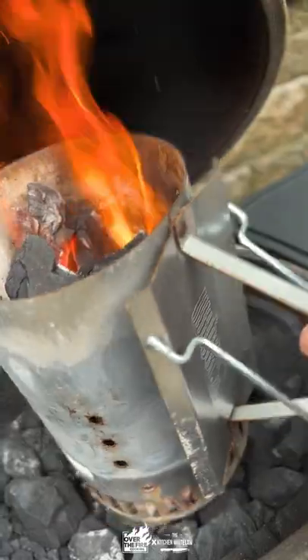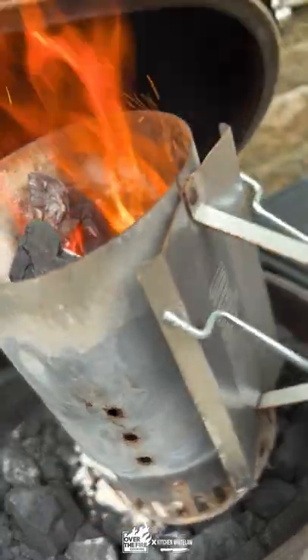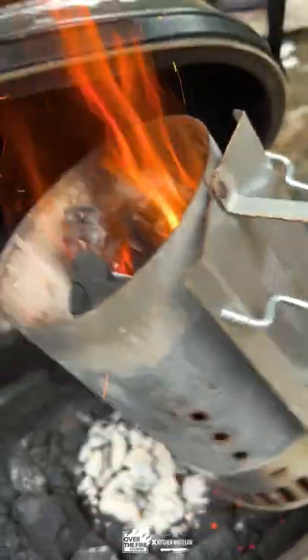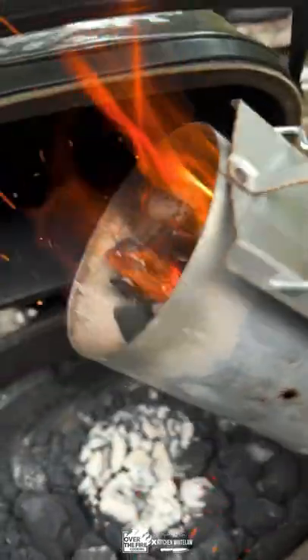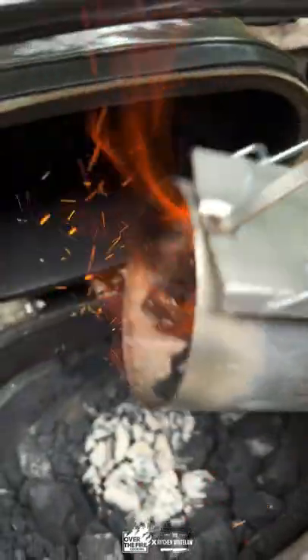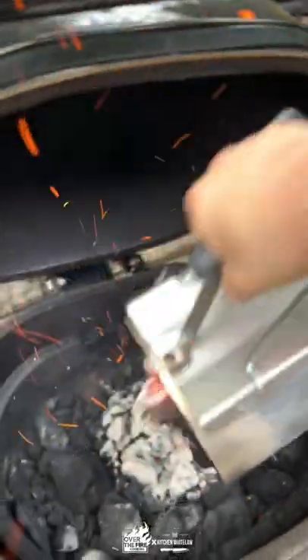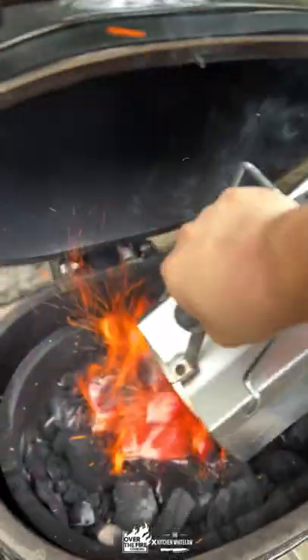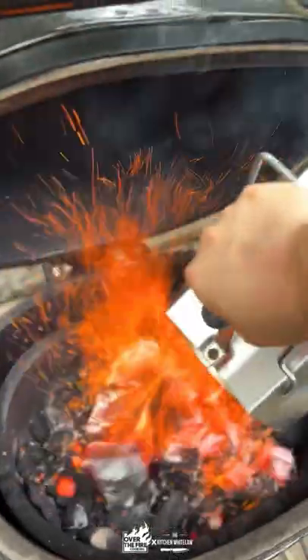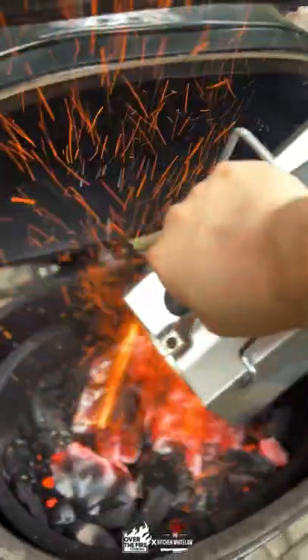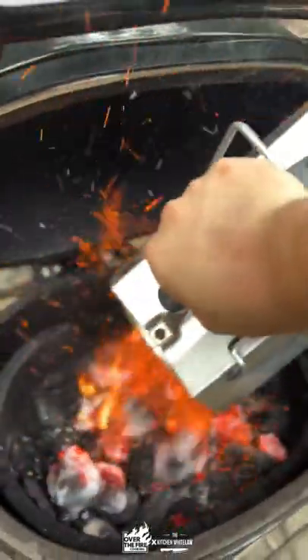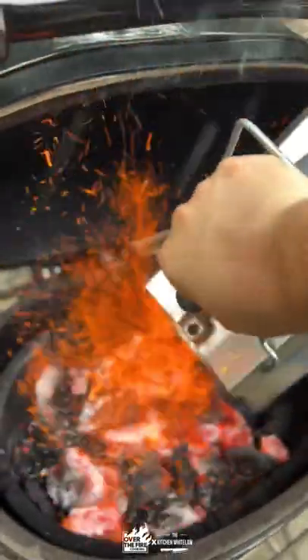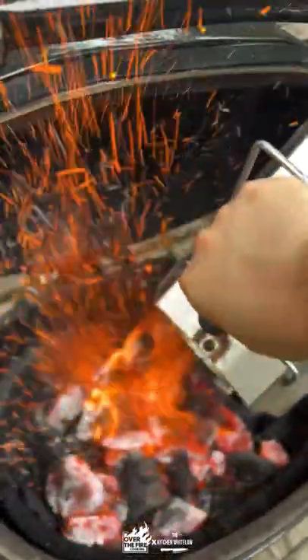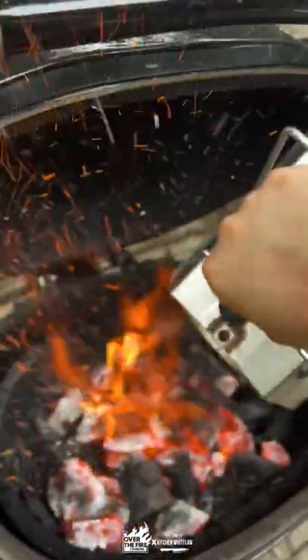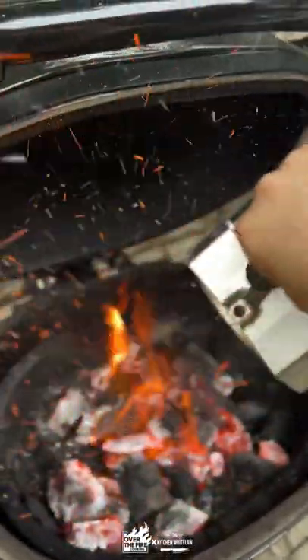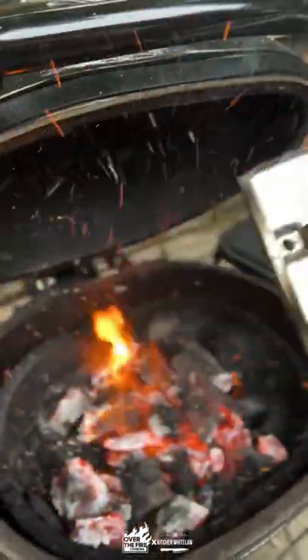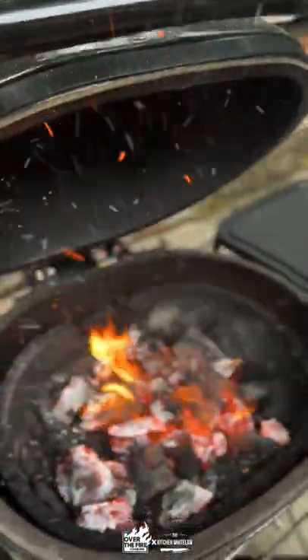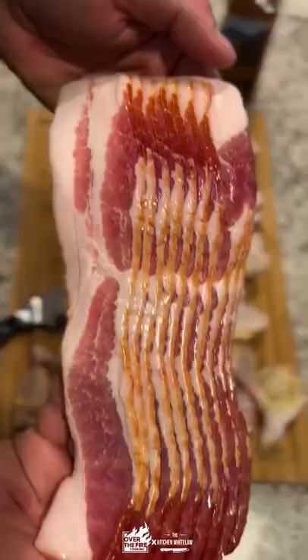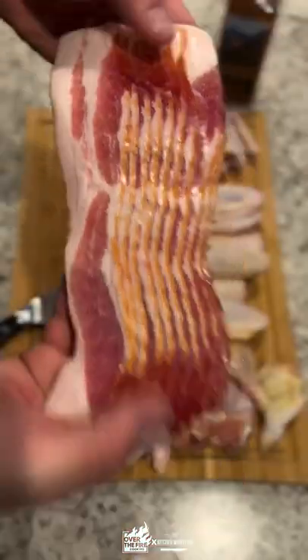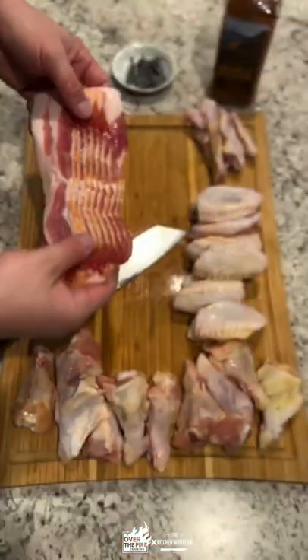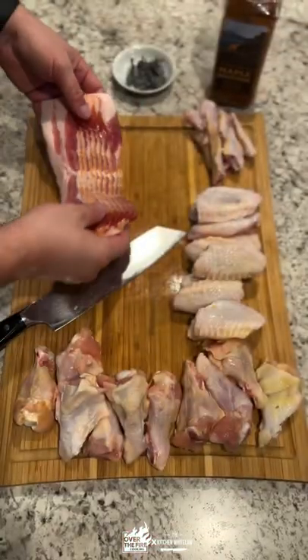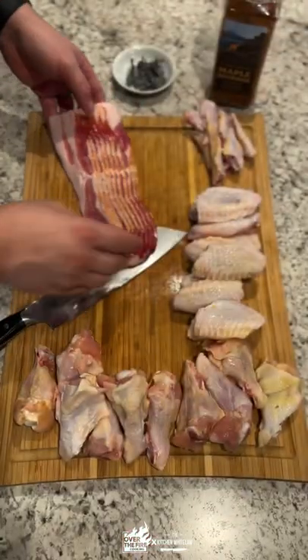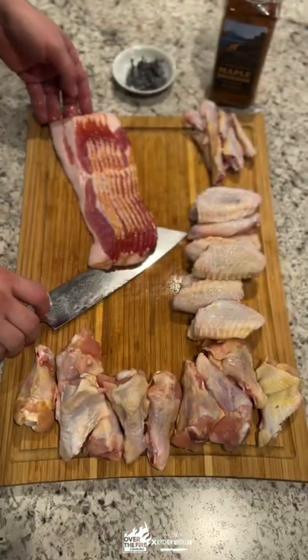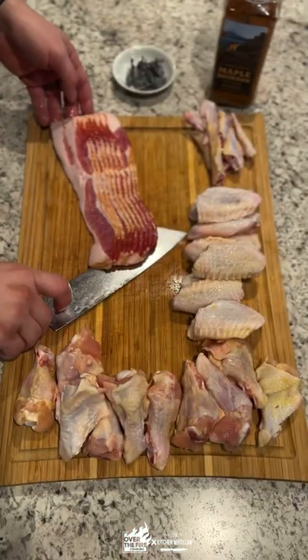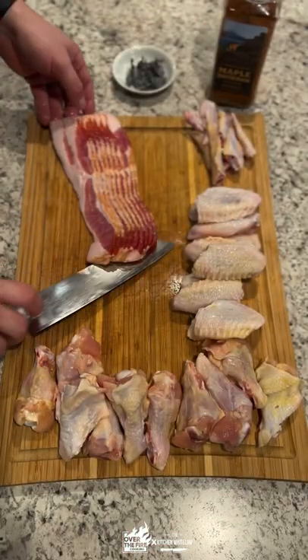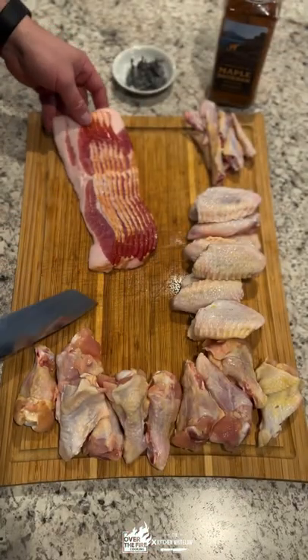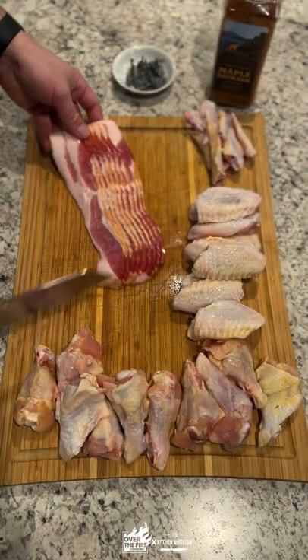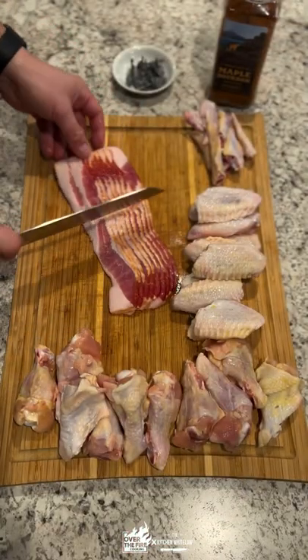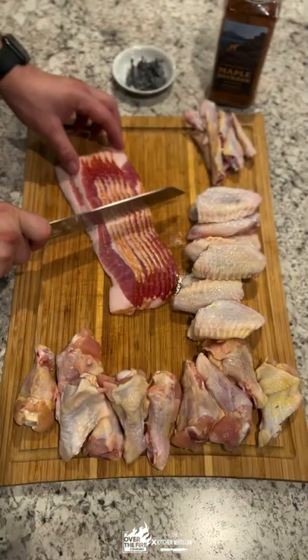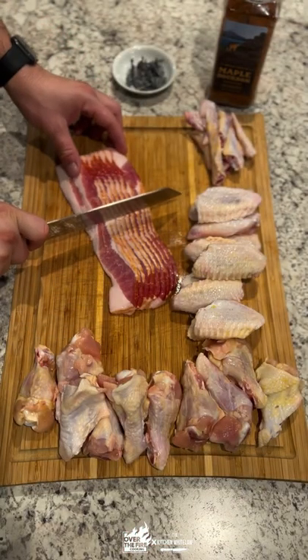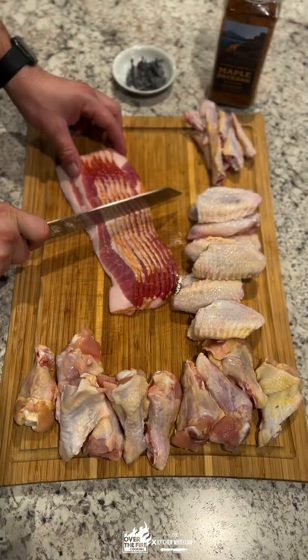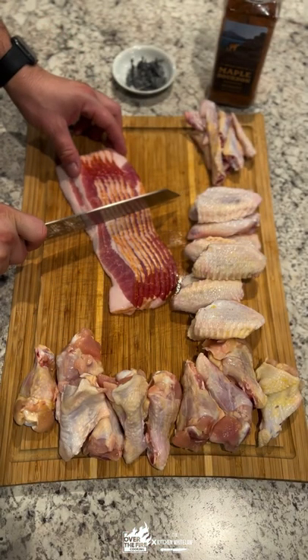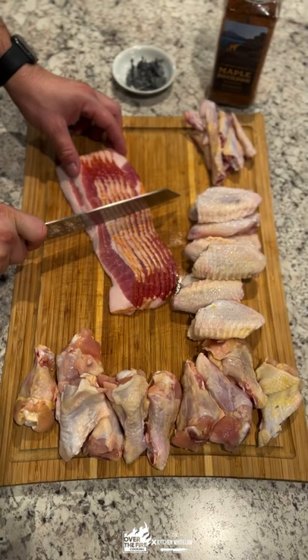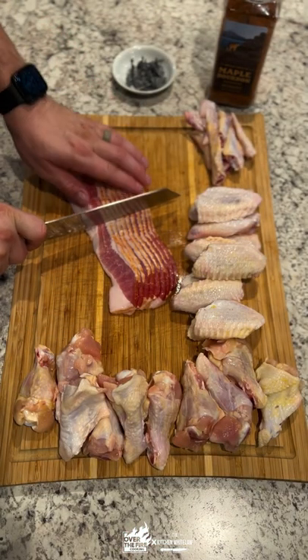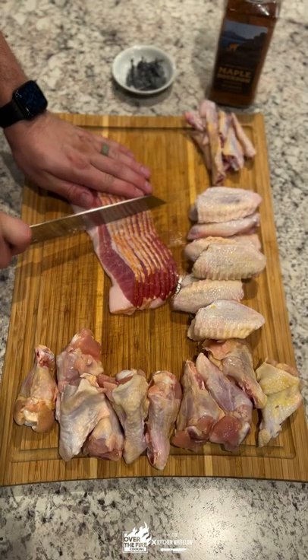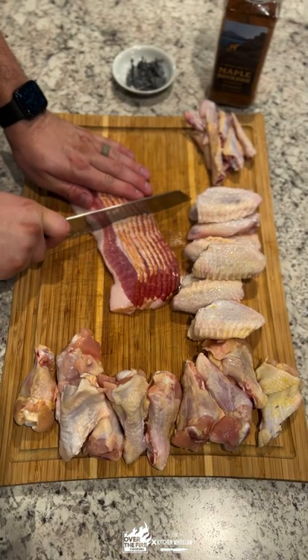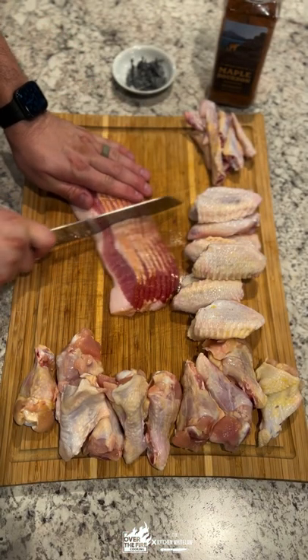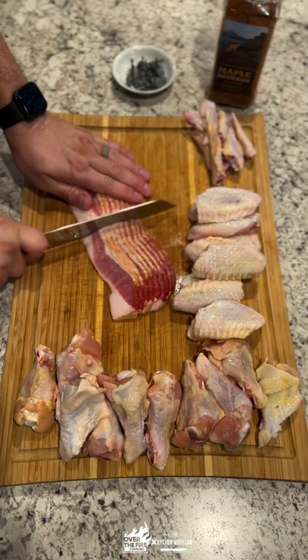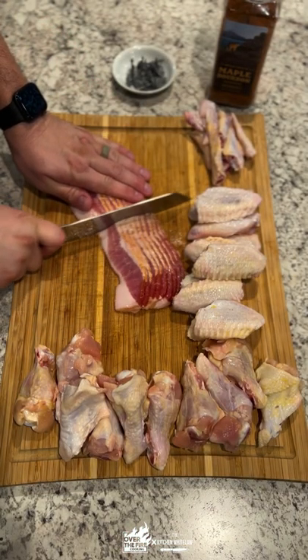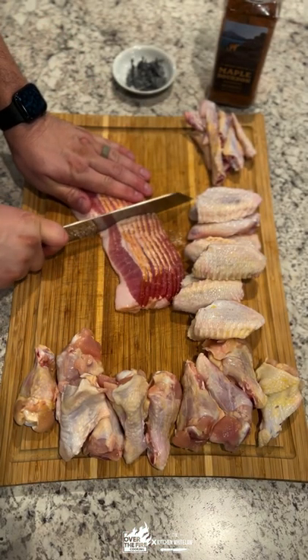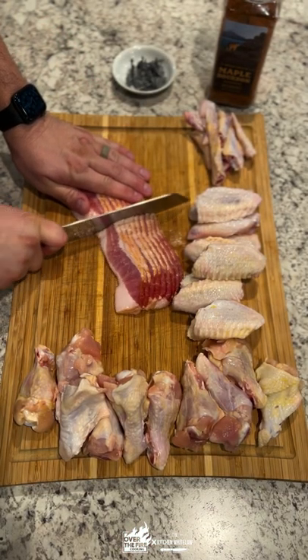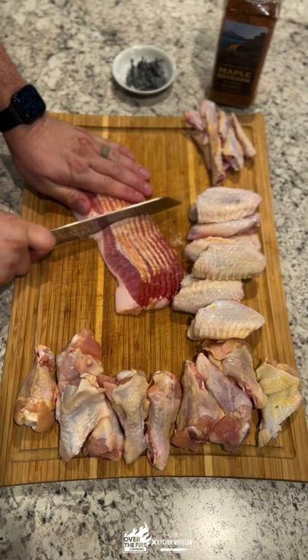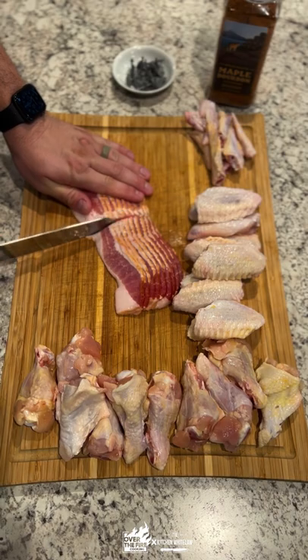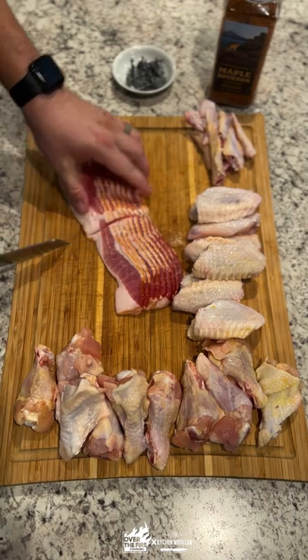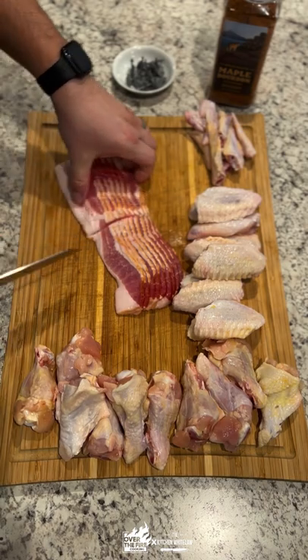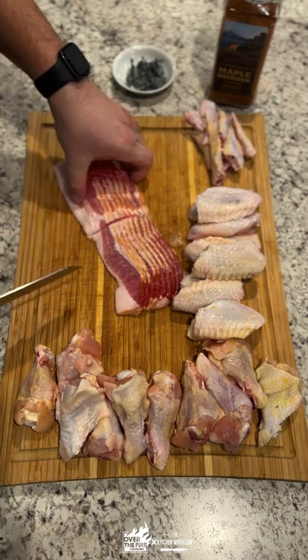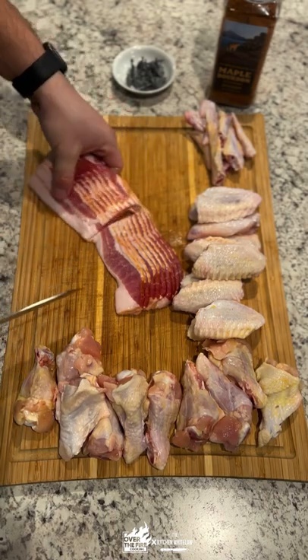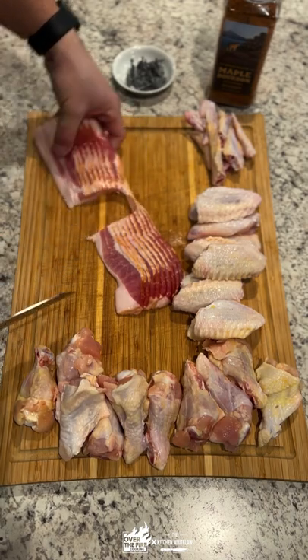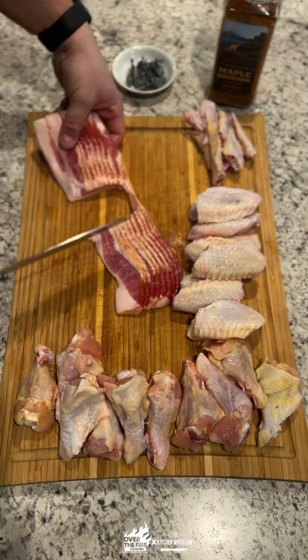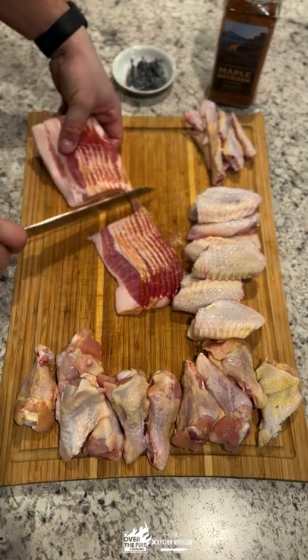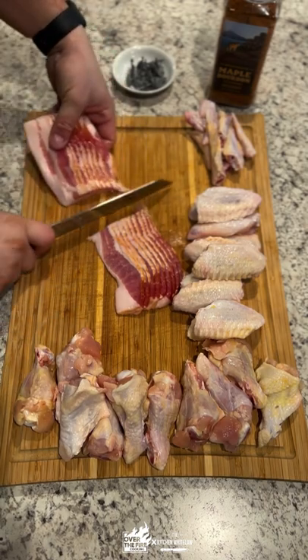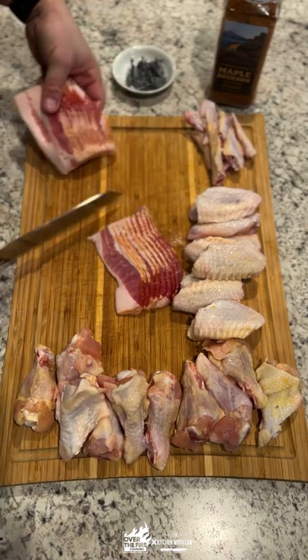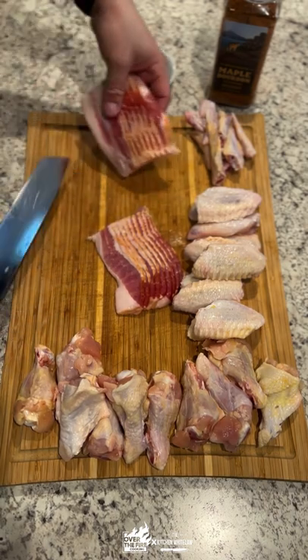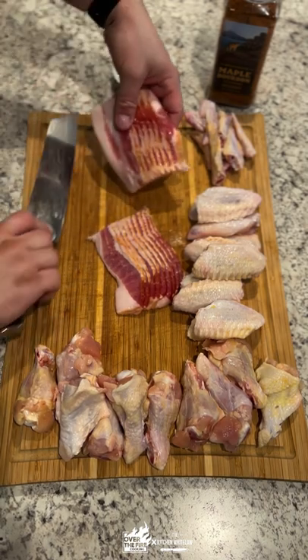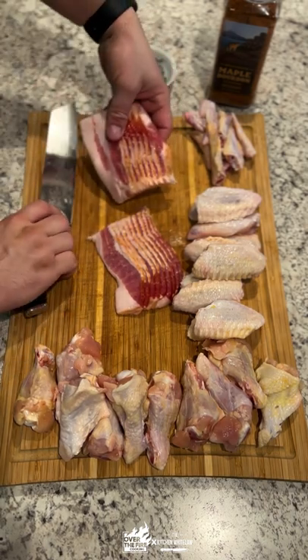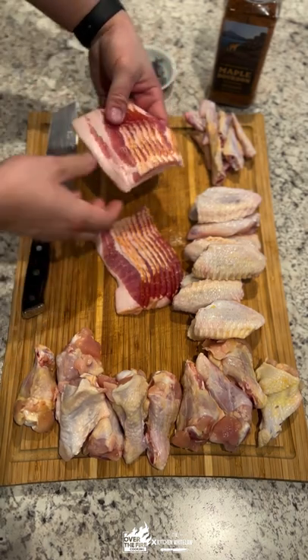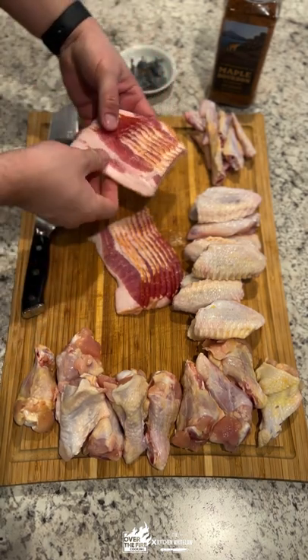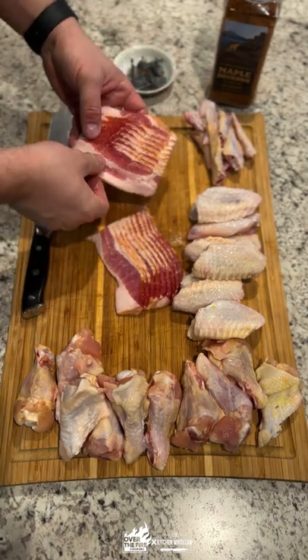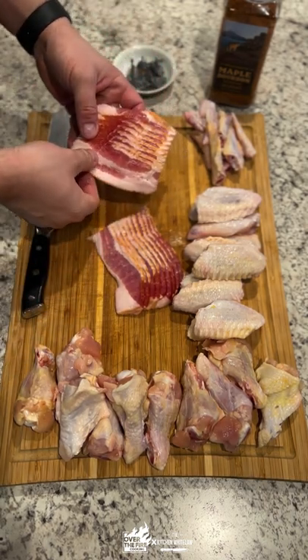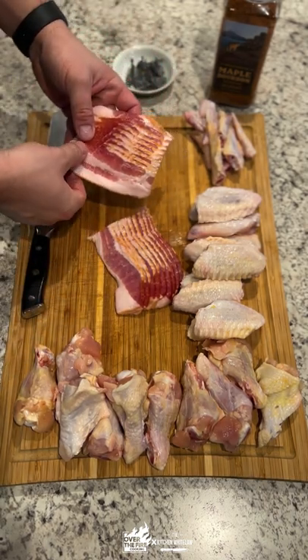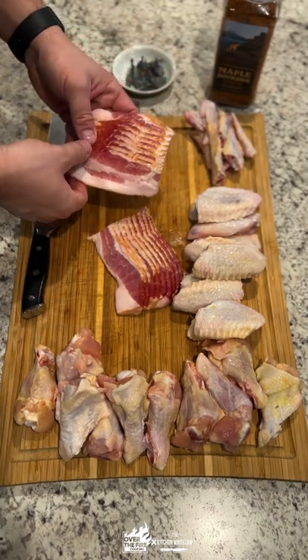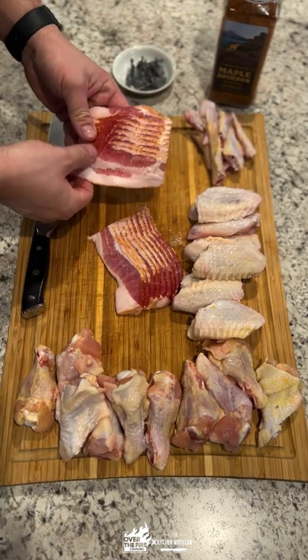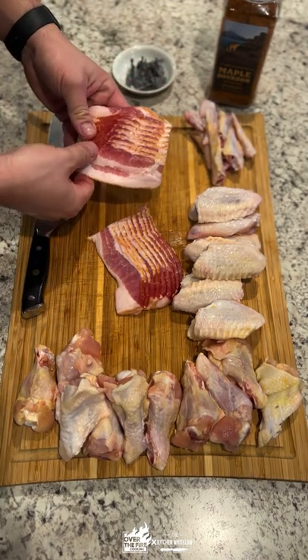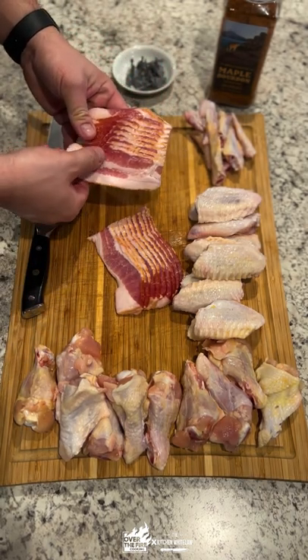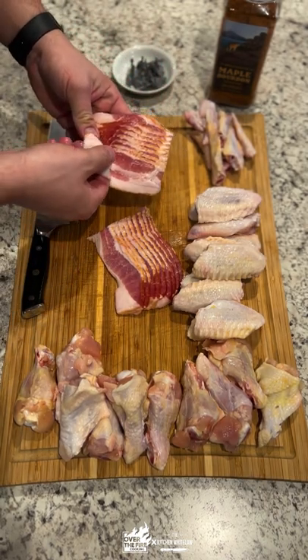Bourbon bacon chicken wings. Let's go guys. We're going to take some bacon, divide it in half — half strip per chicken wing.